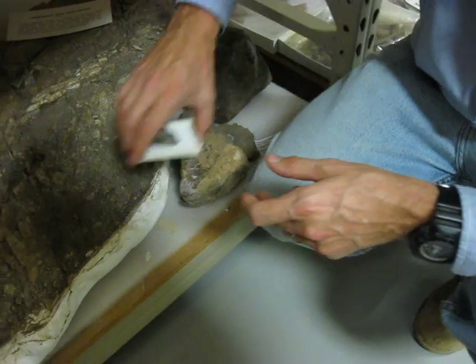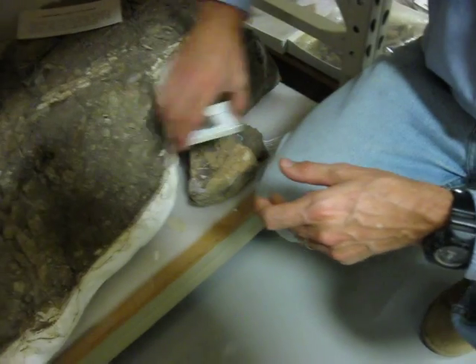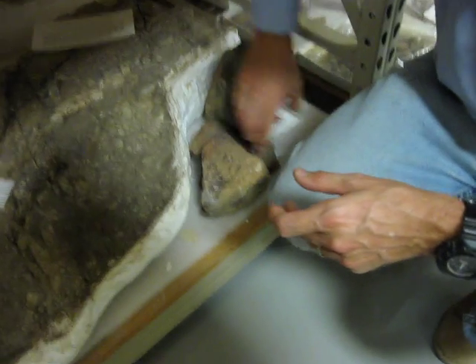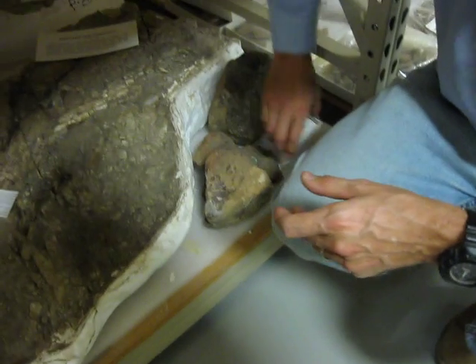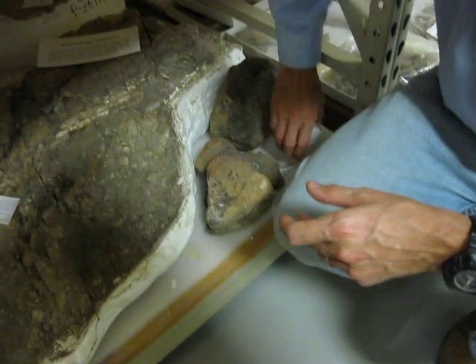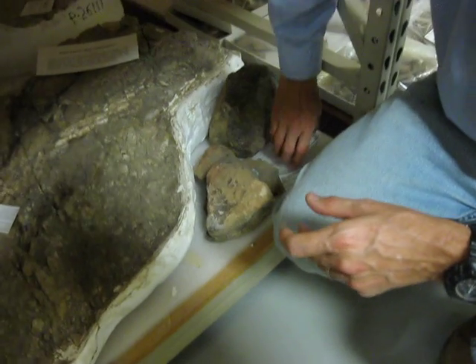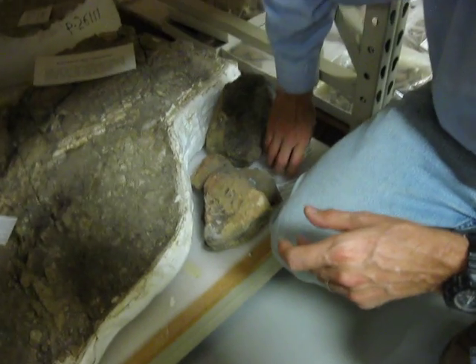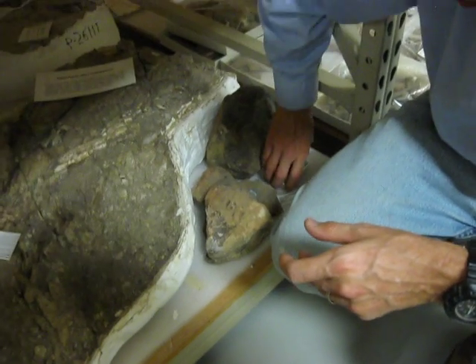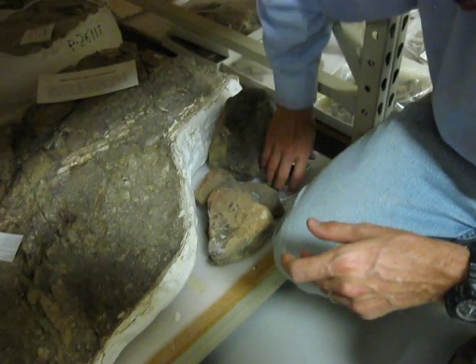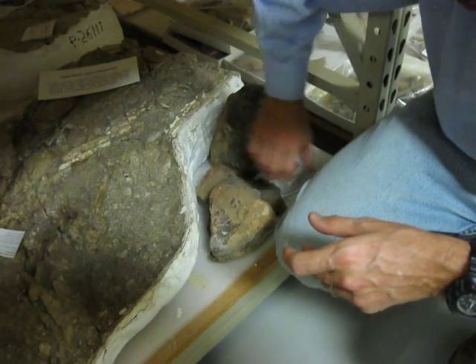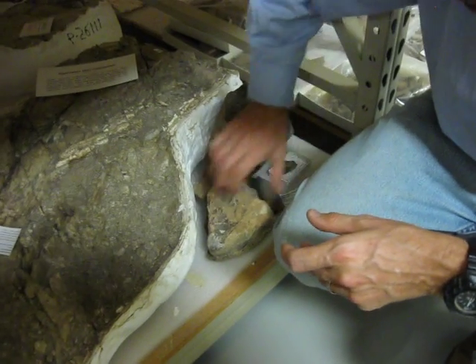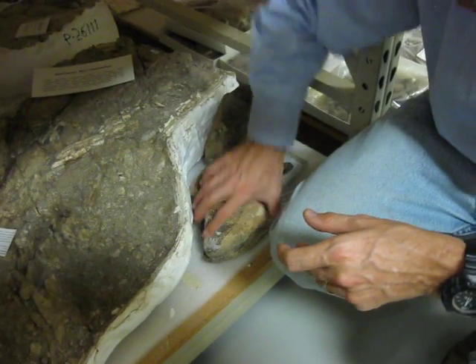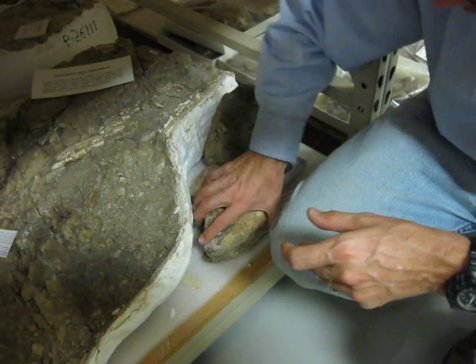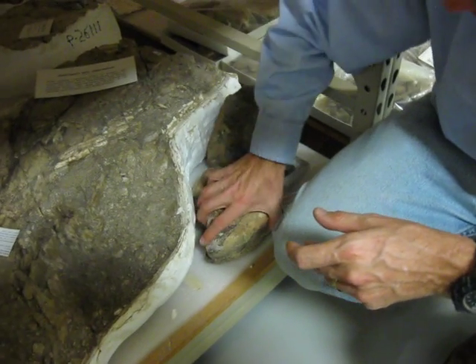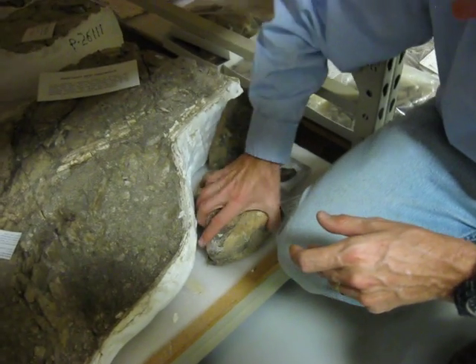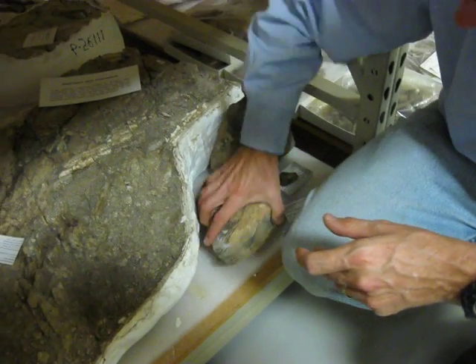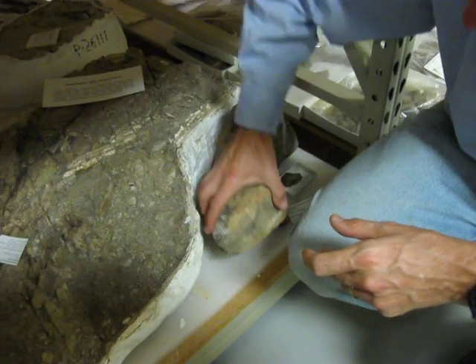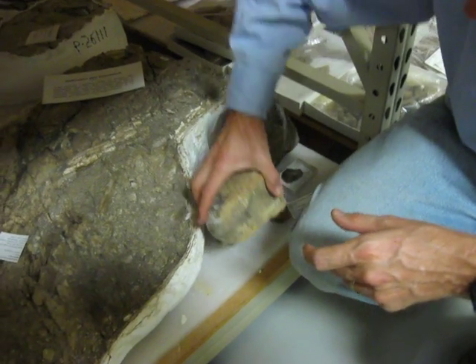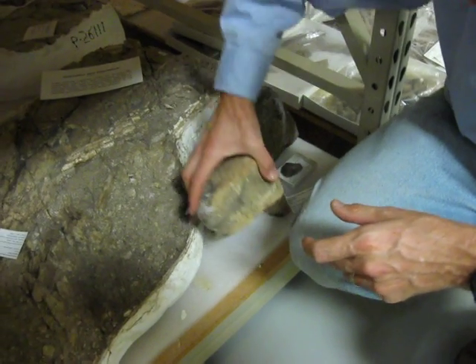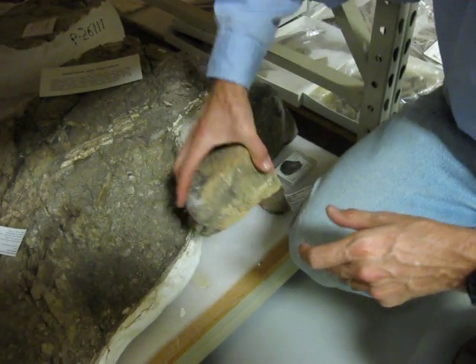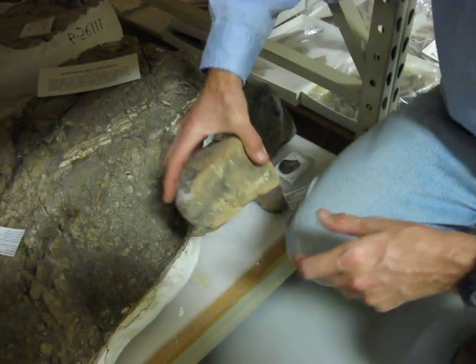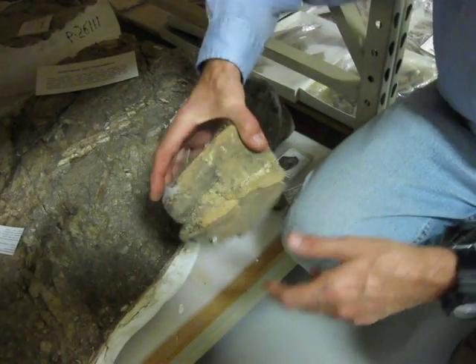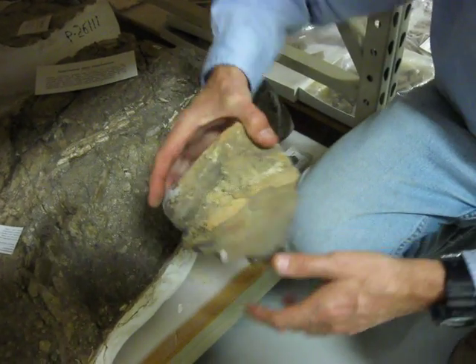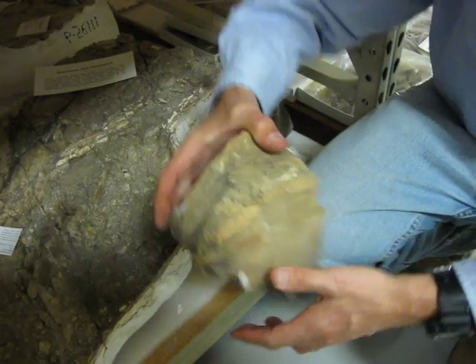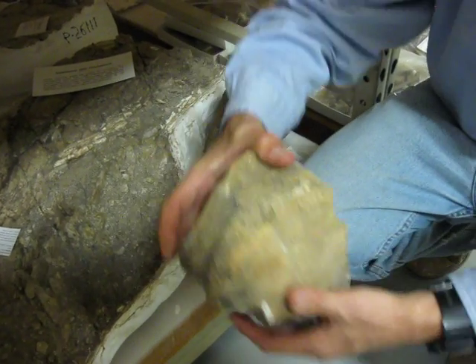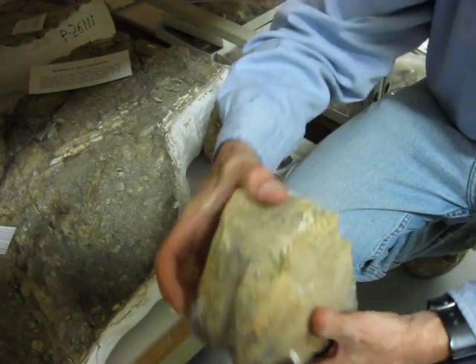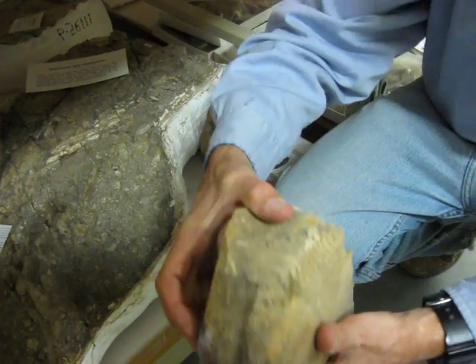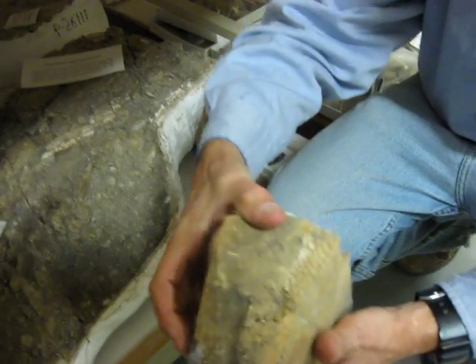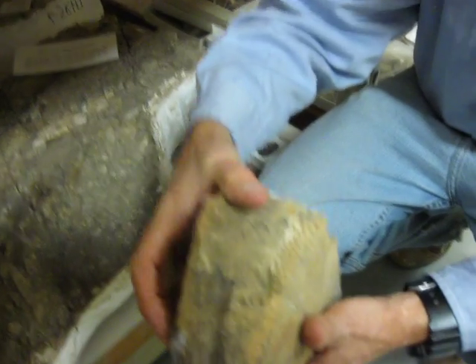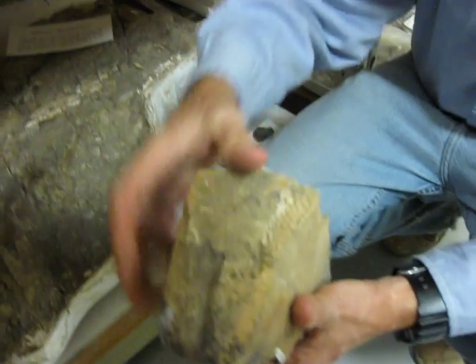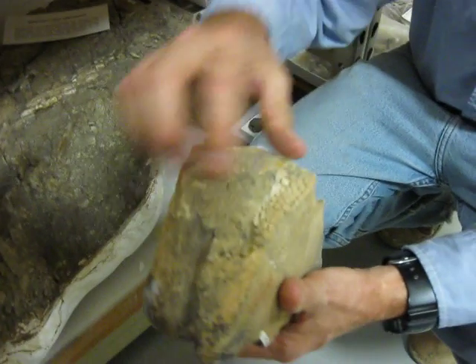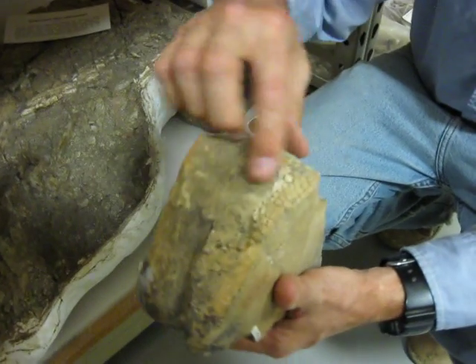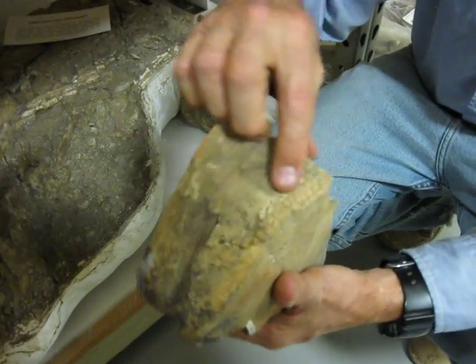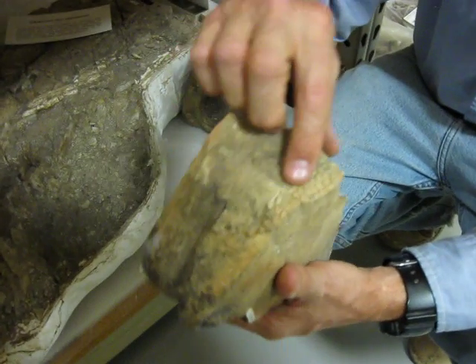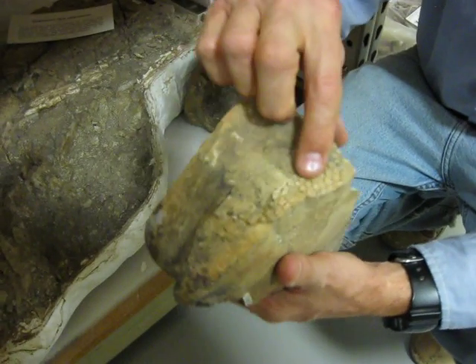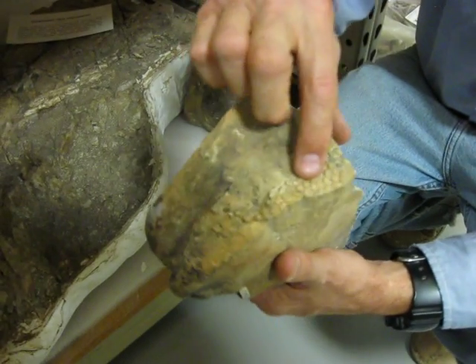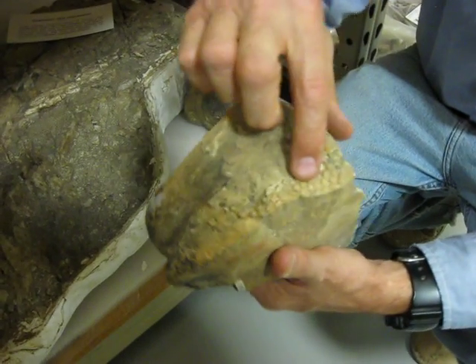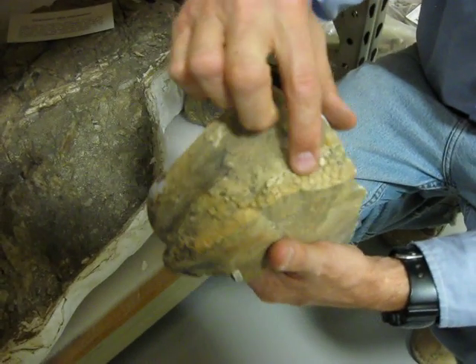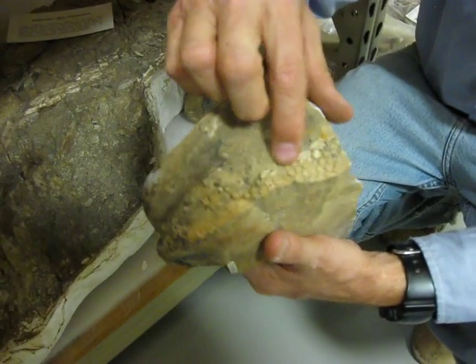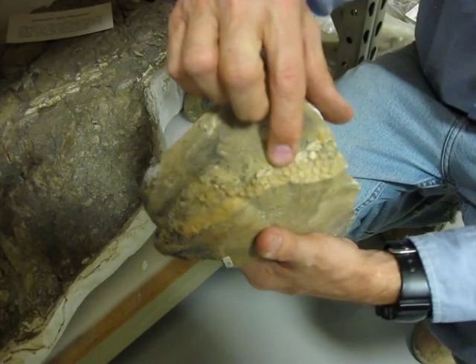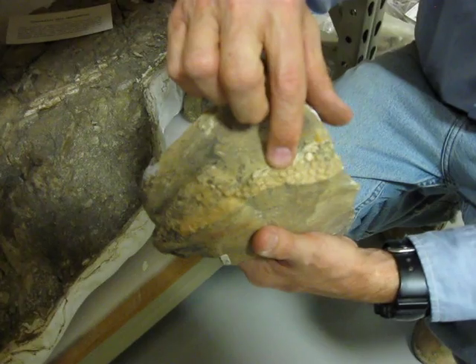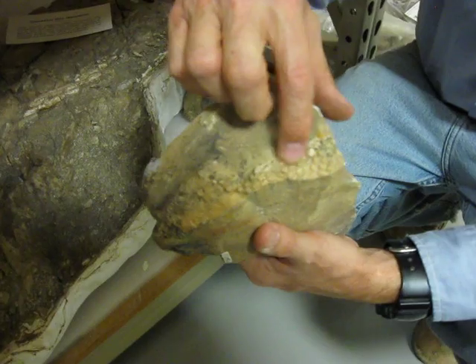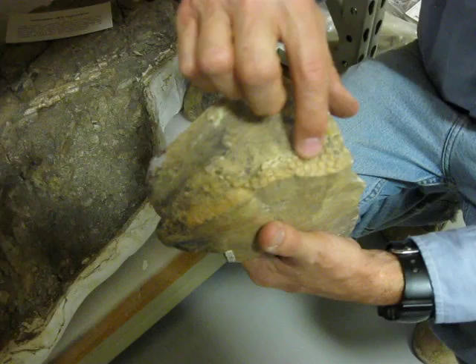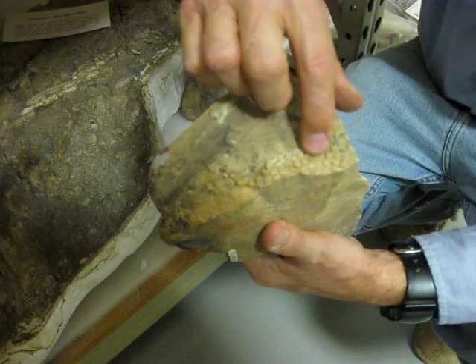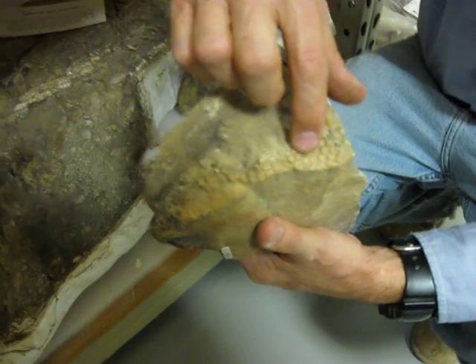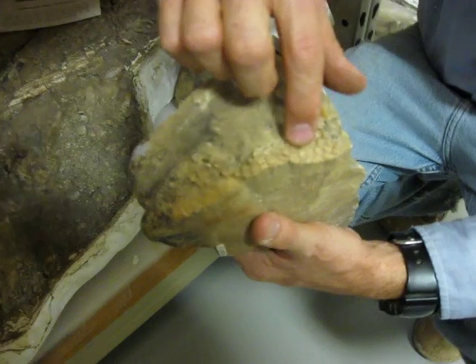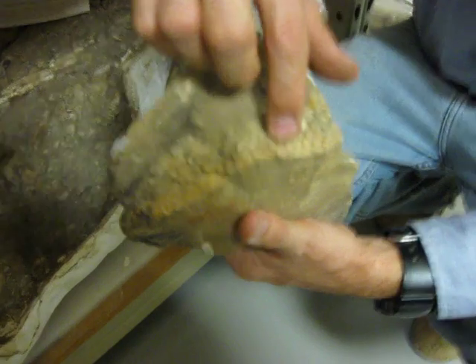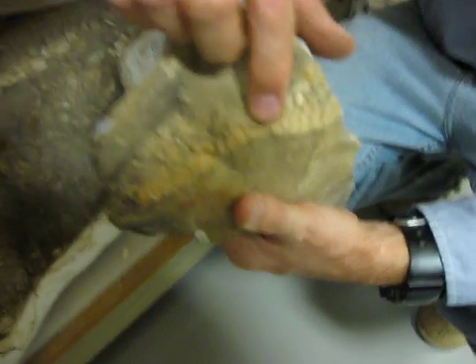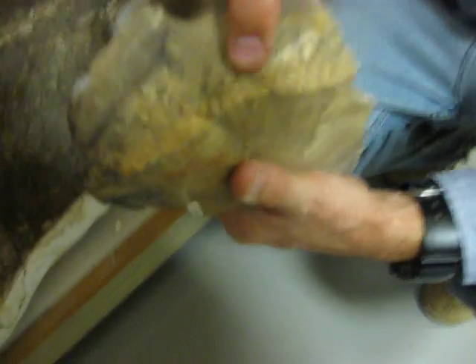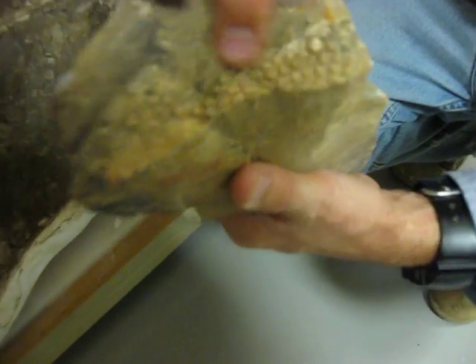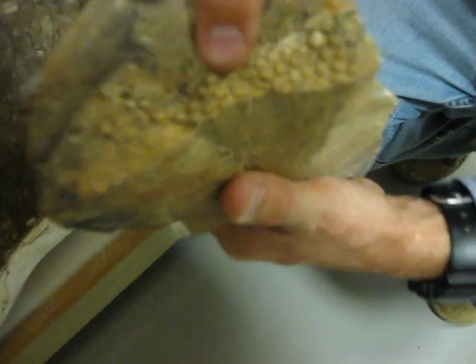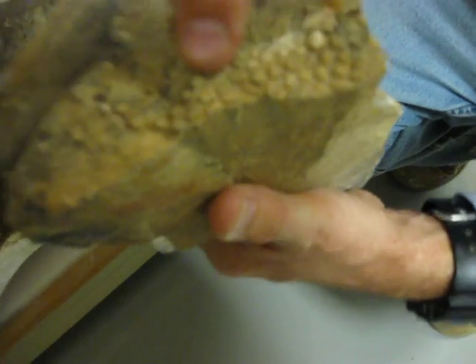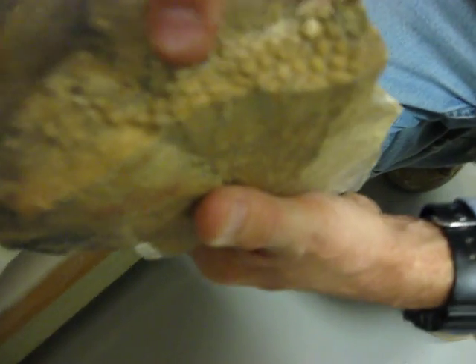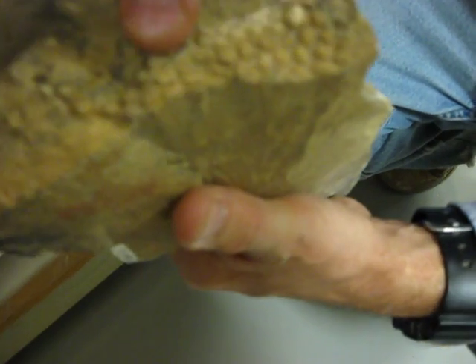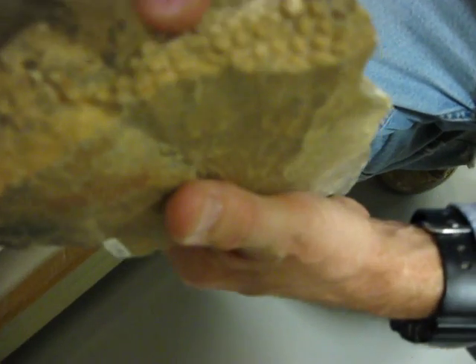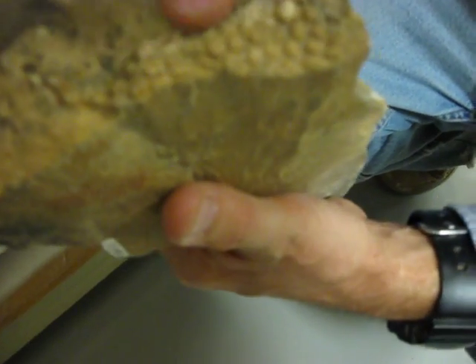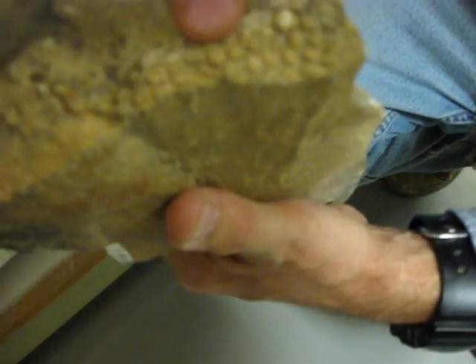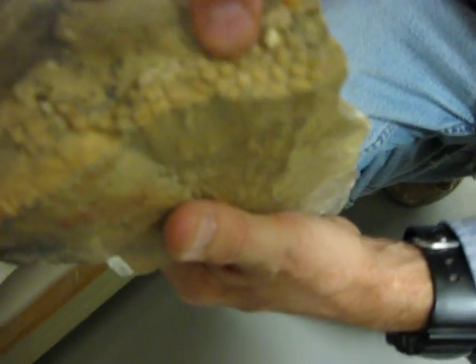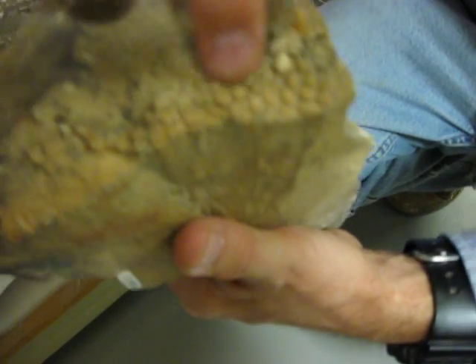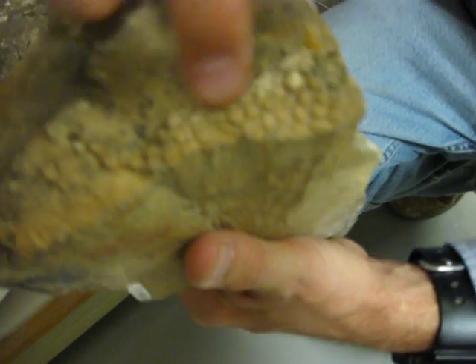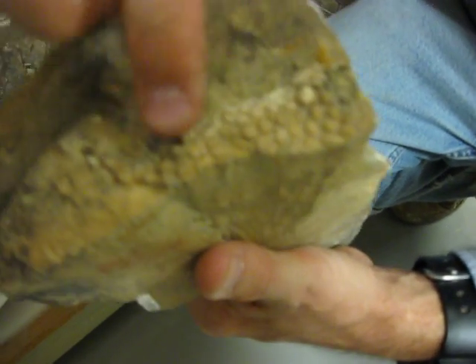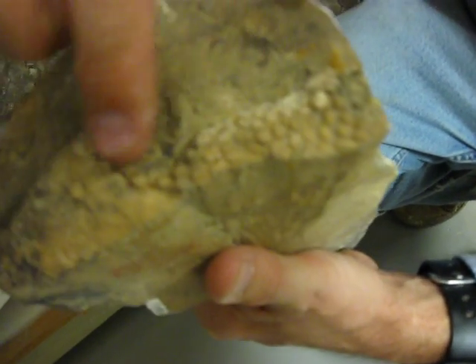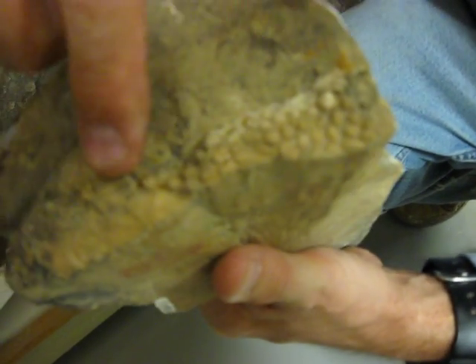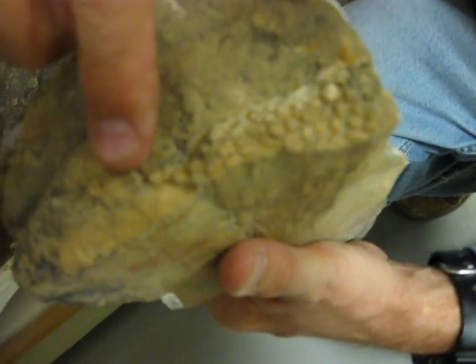See, look at this — here are the tubercles. Those are the individual scales.